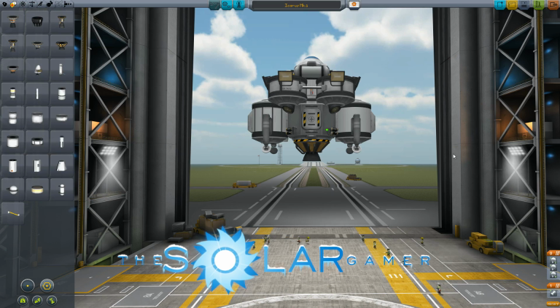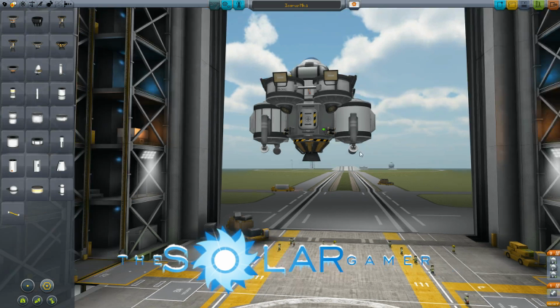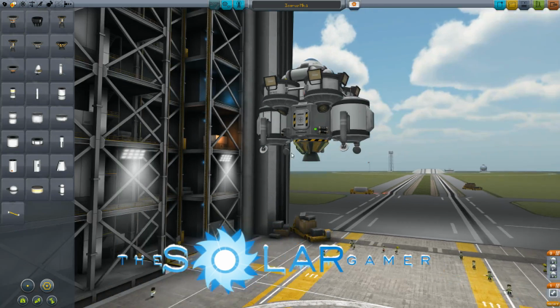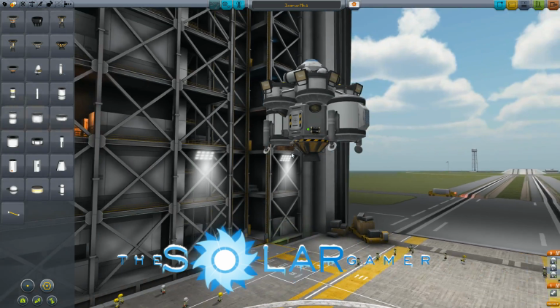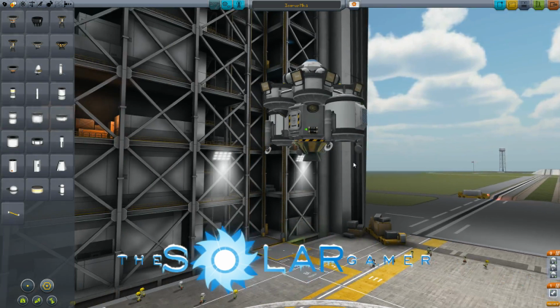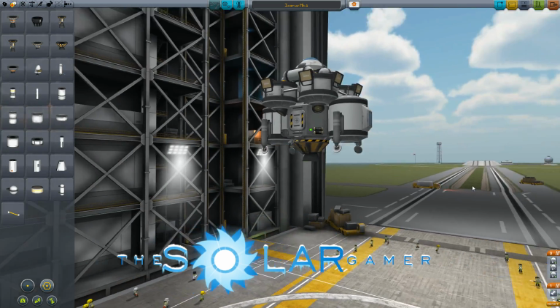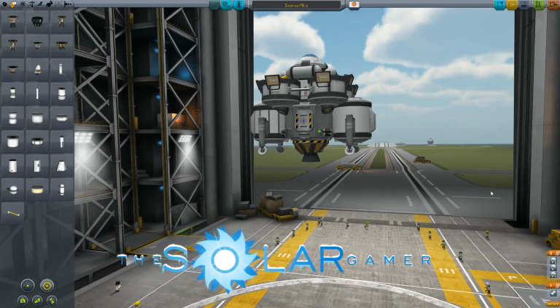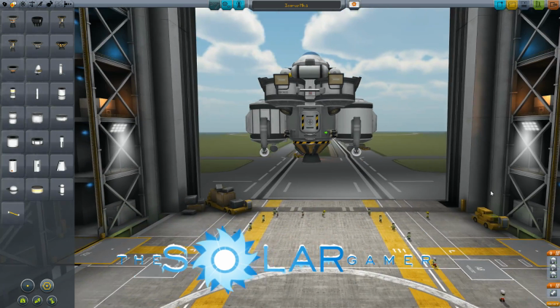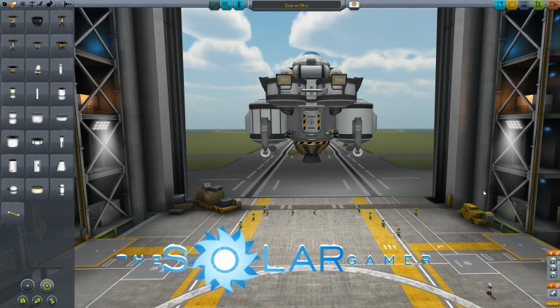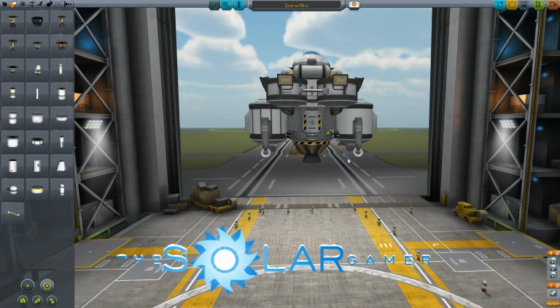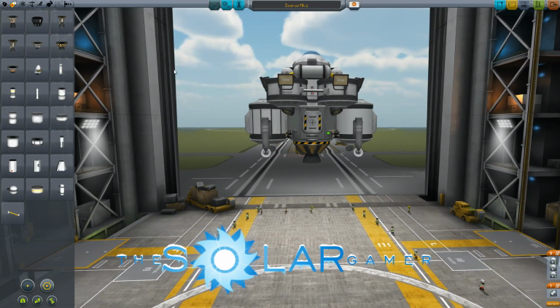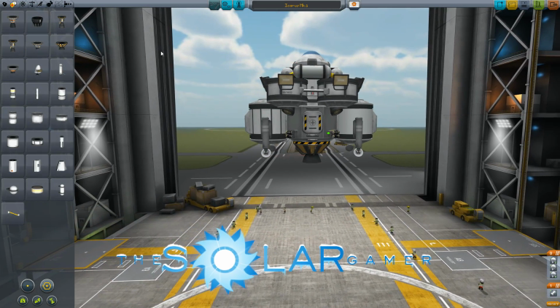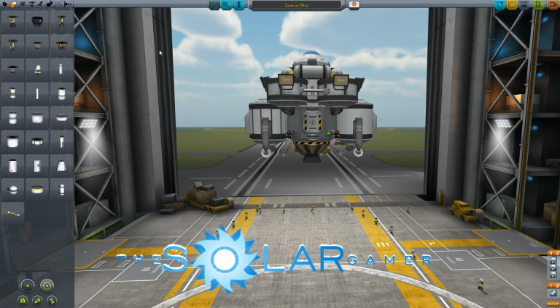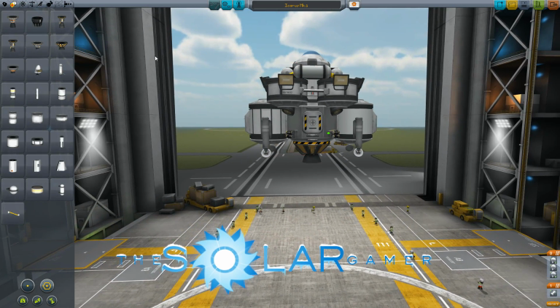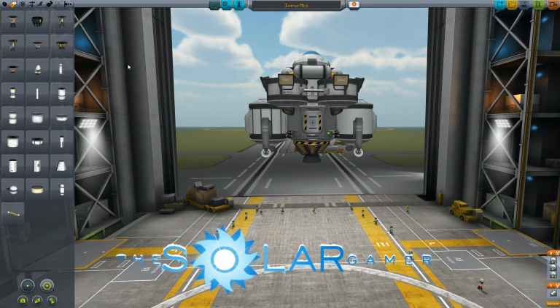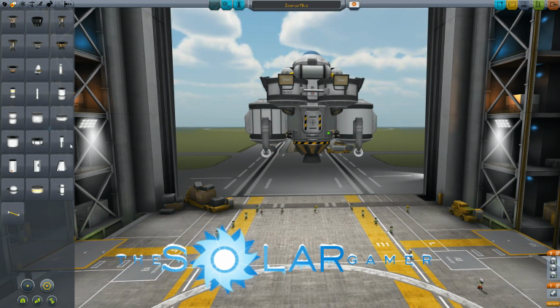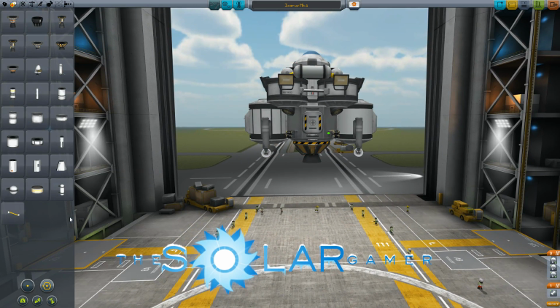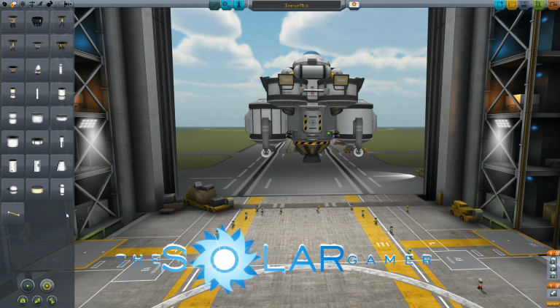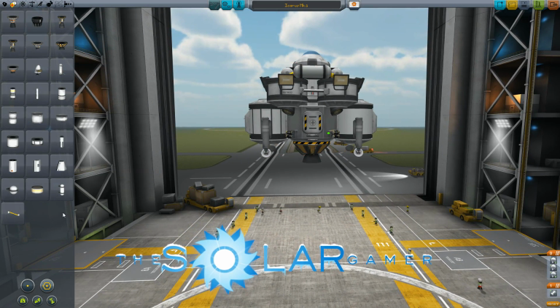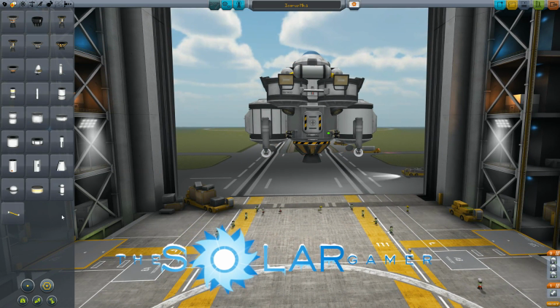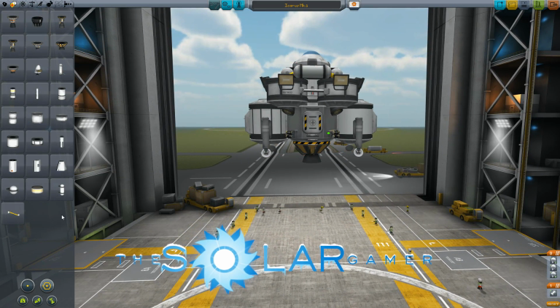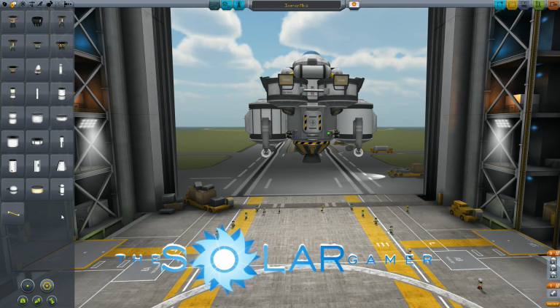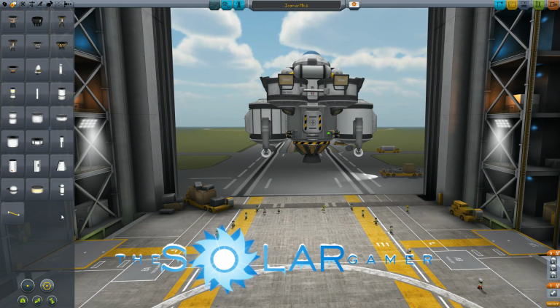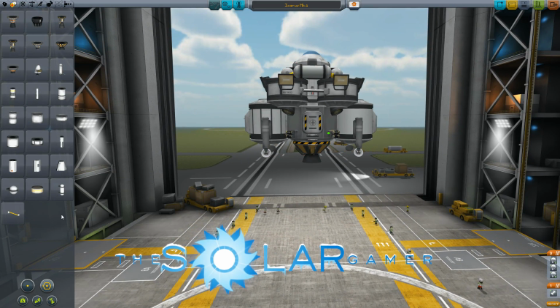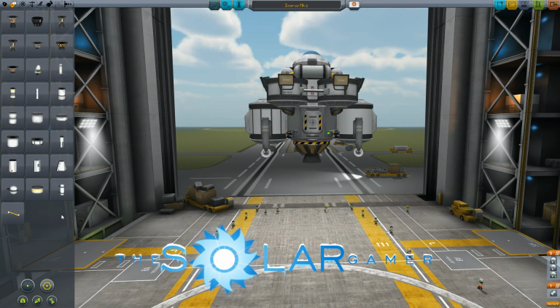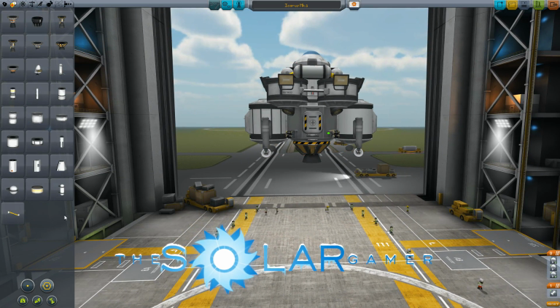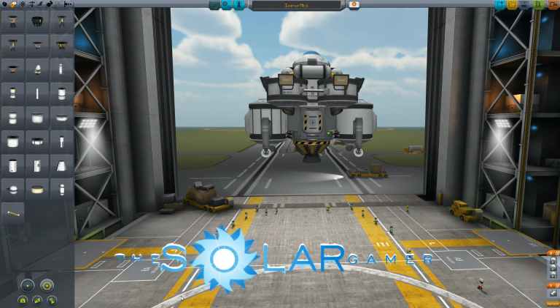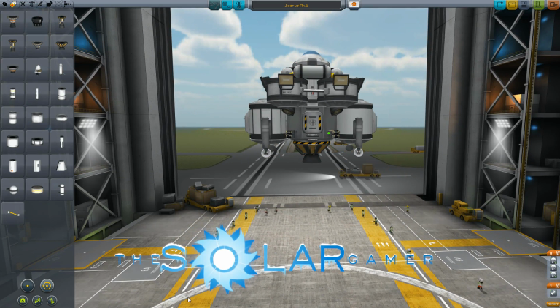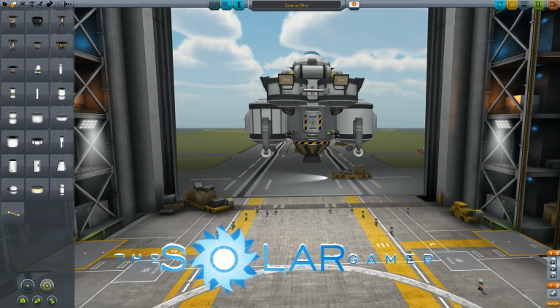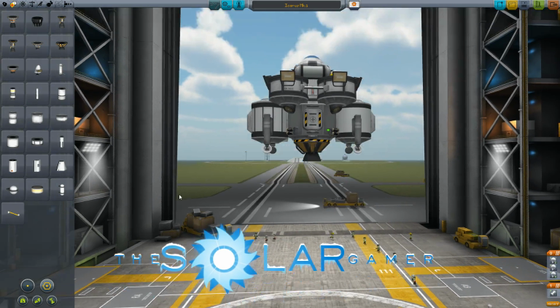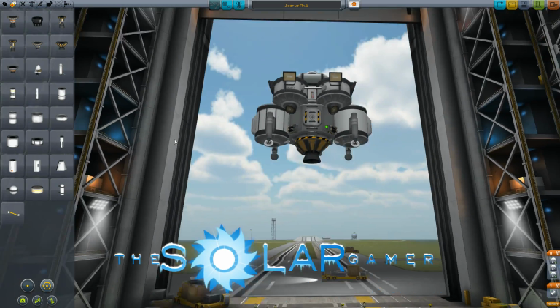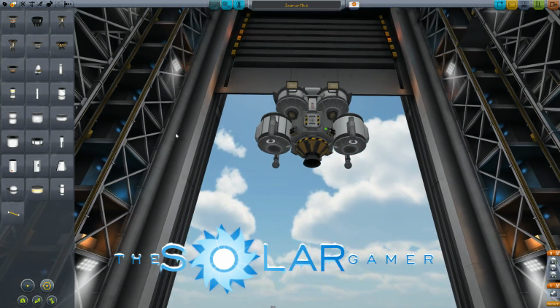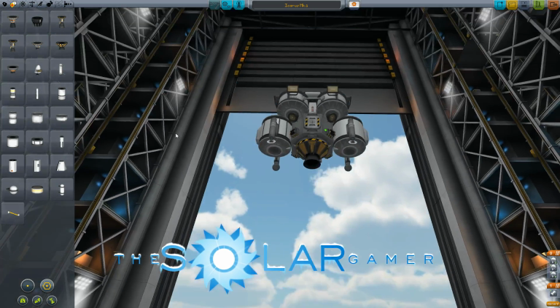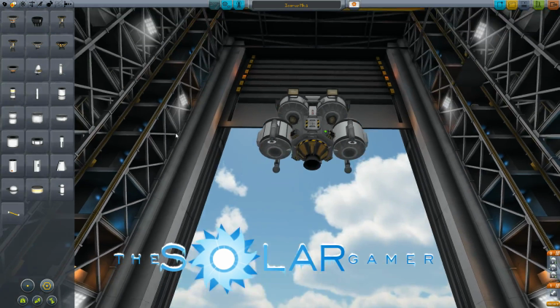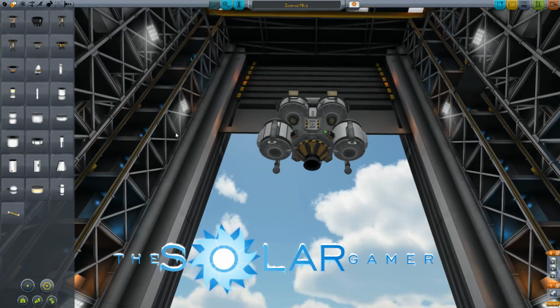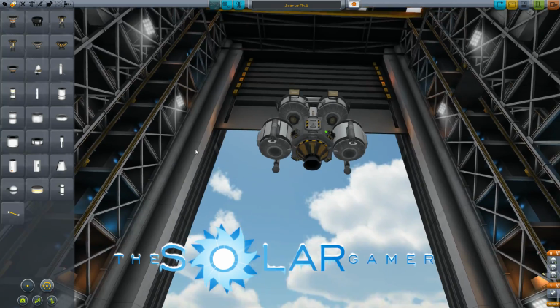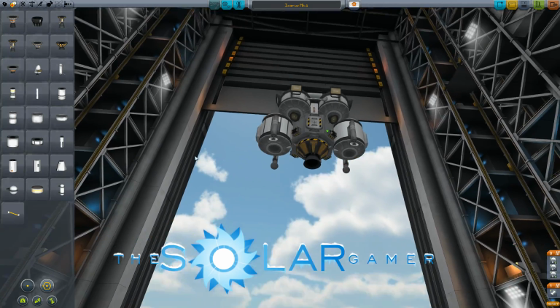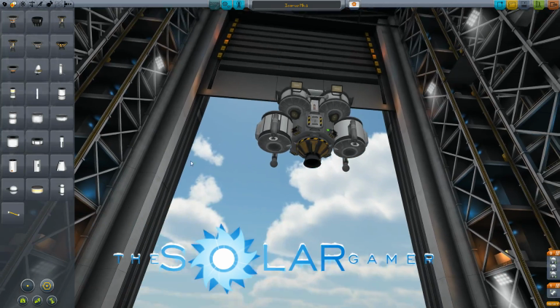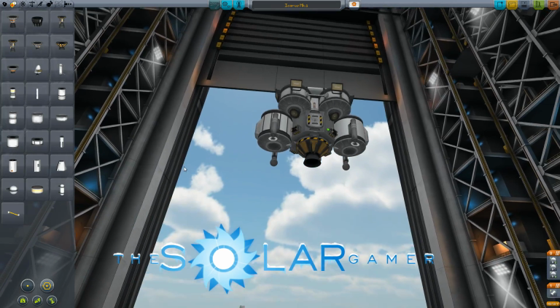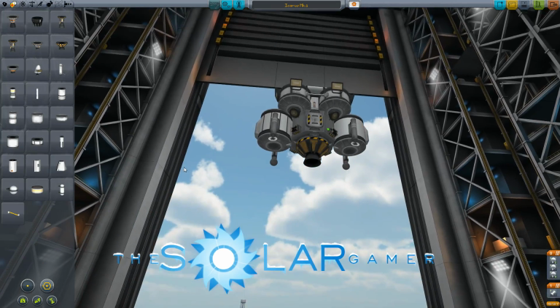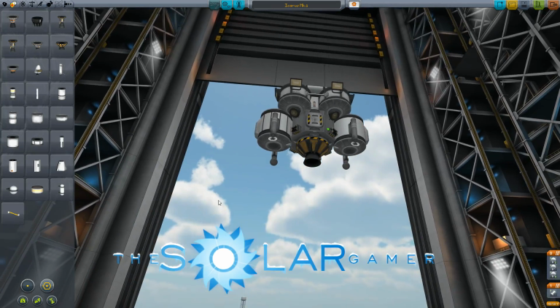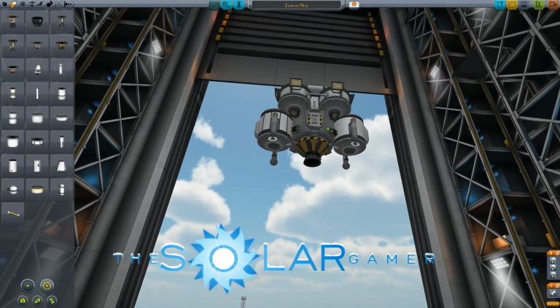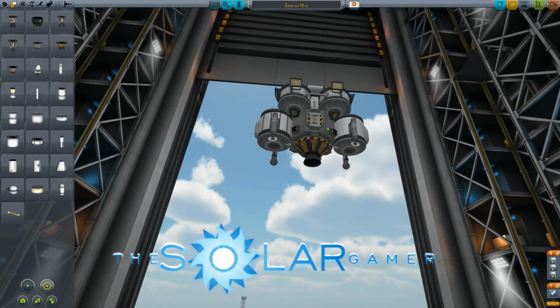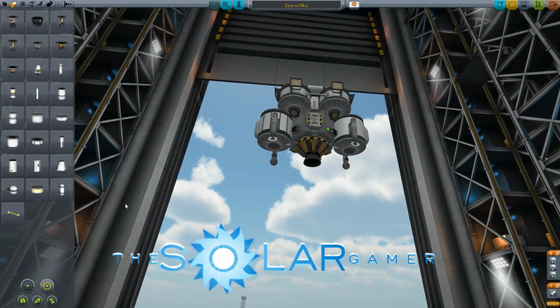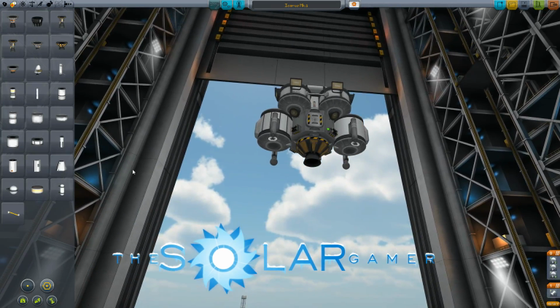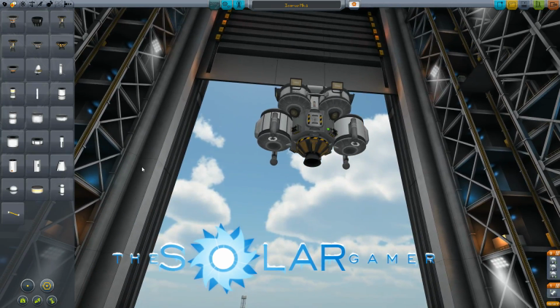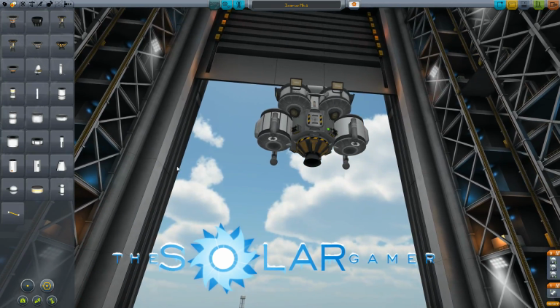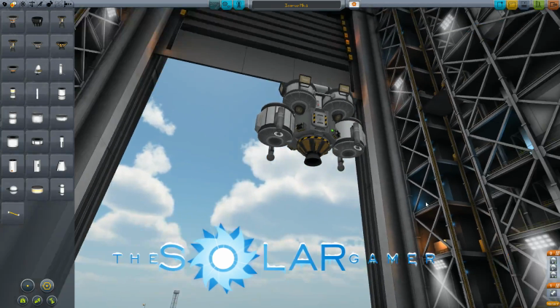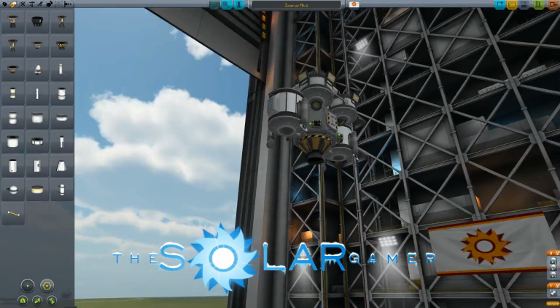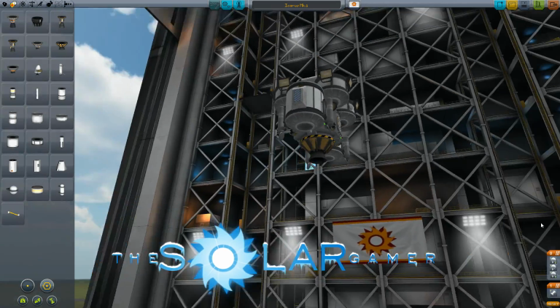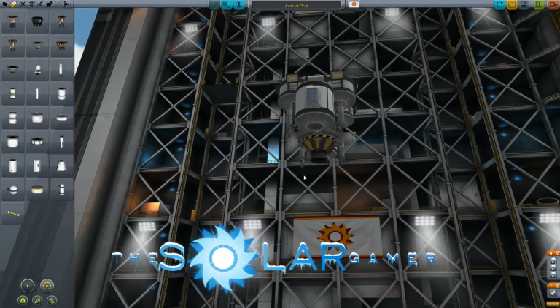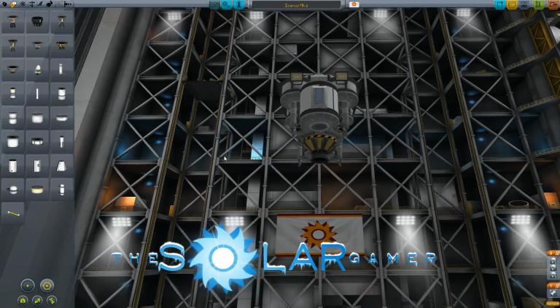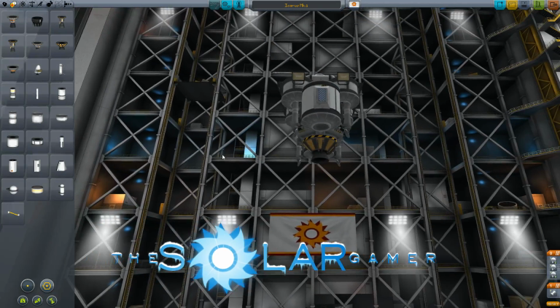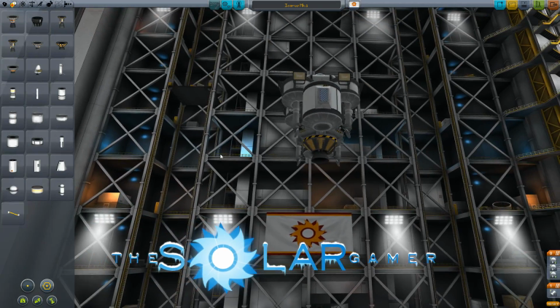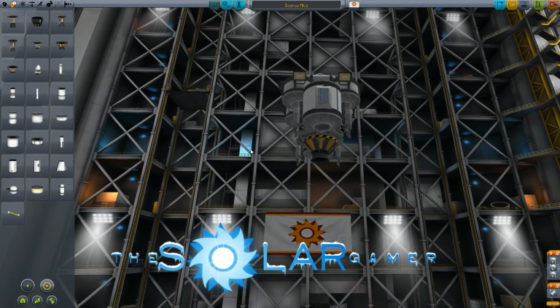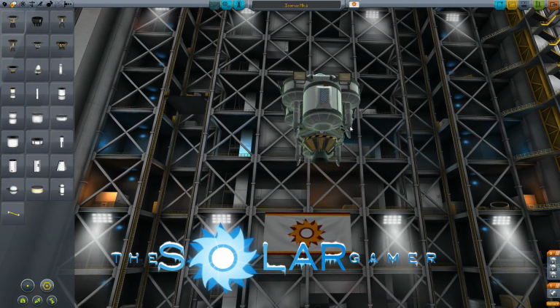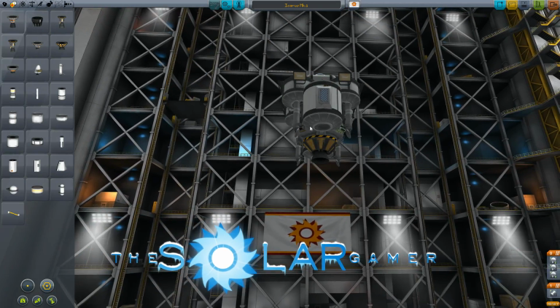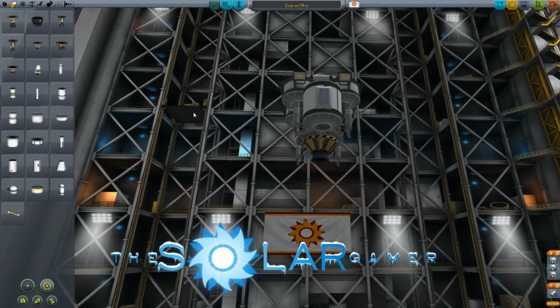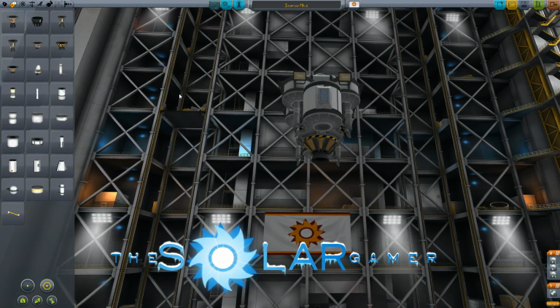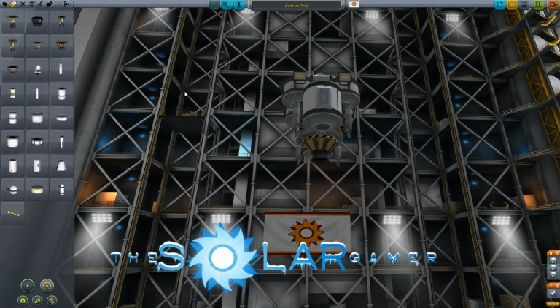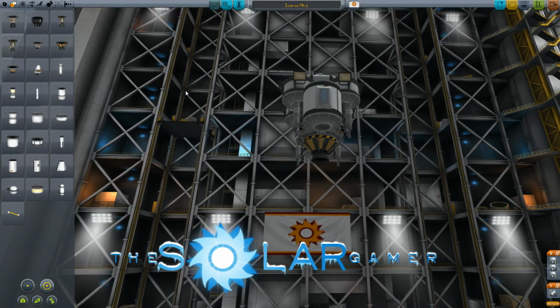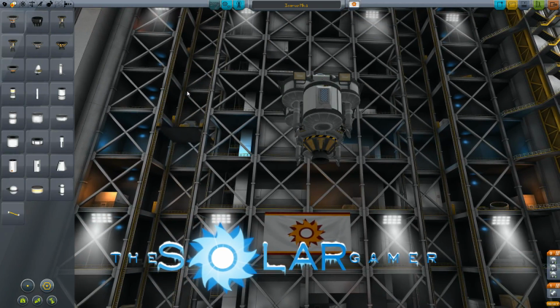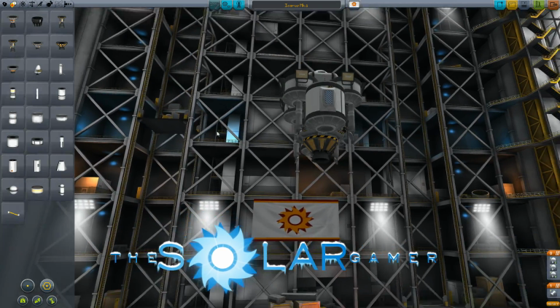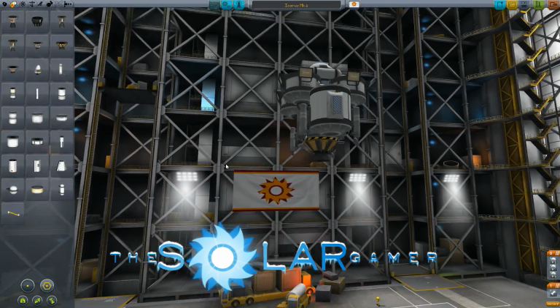I need the Nerva rocket - the nuclear engine - because that's going to really, really help us out there.